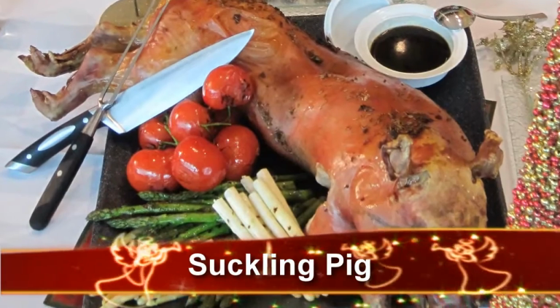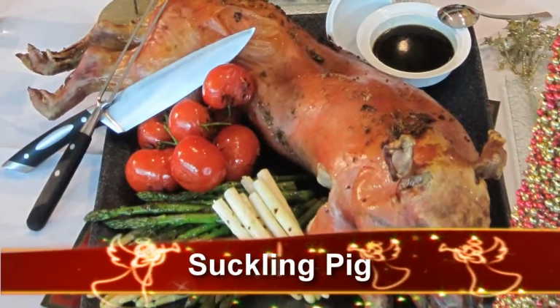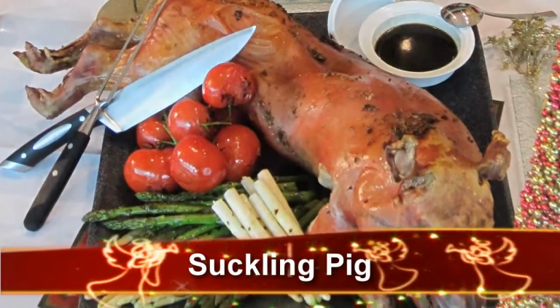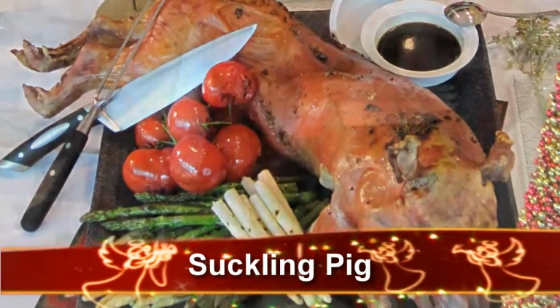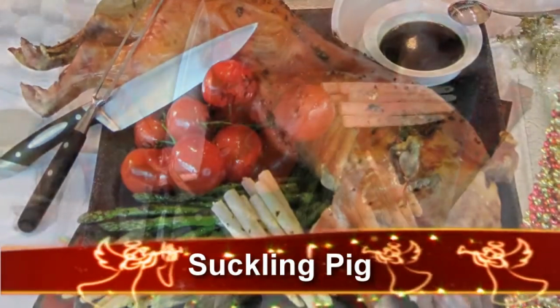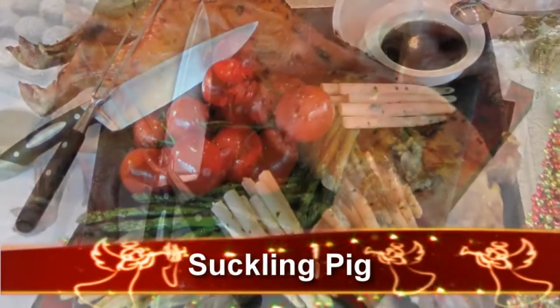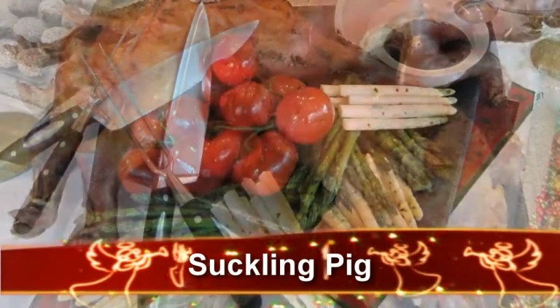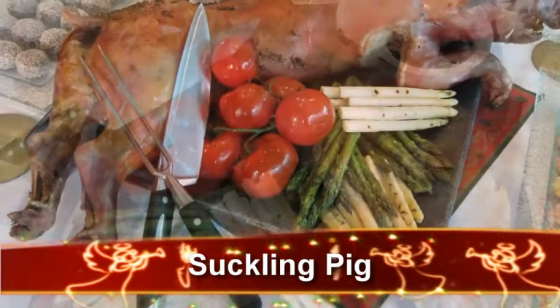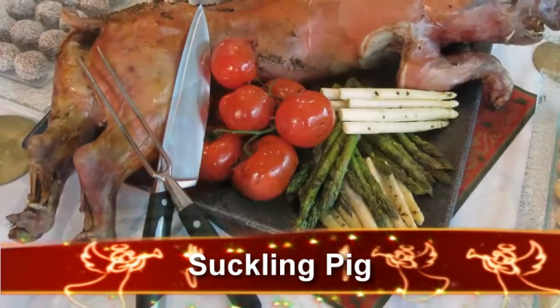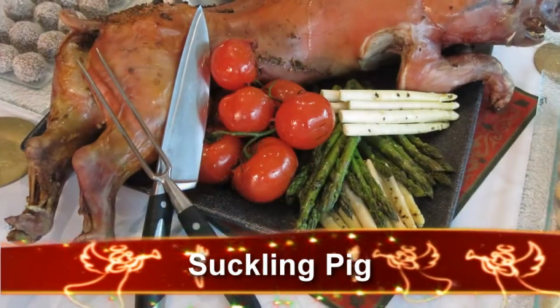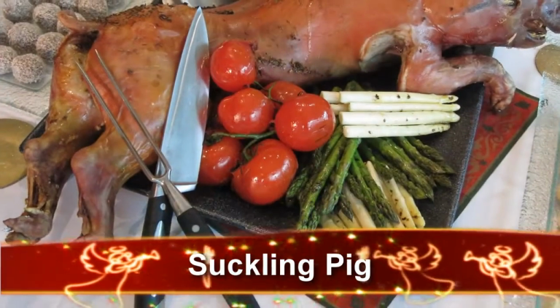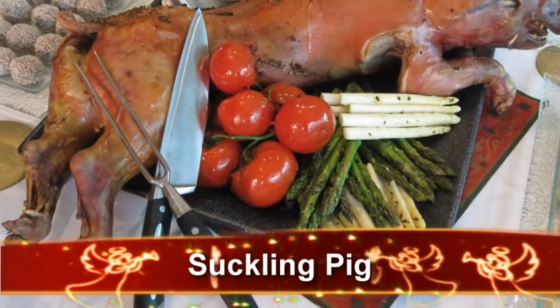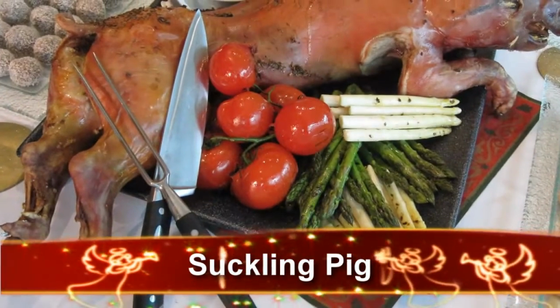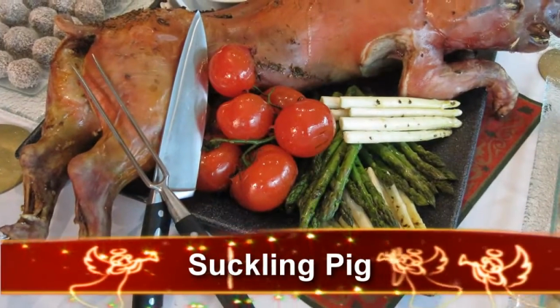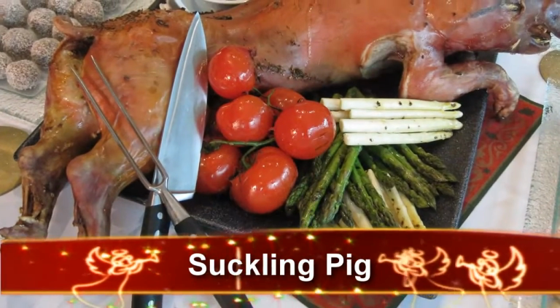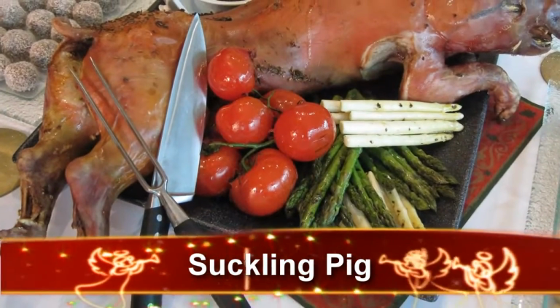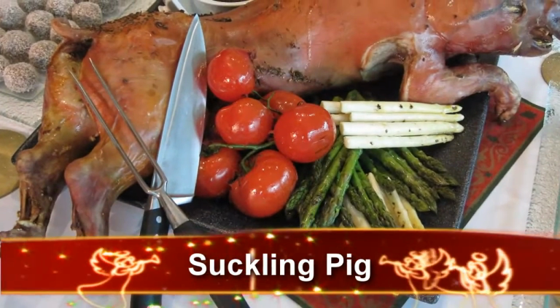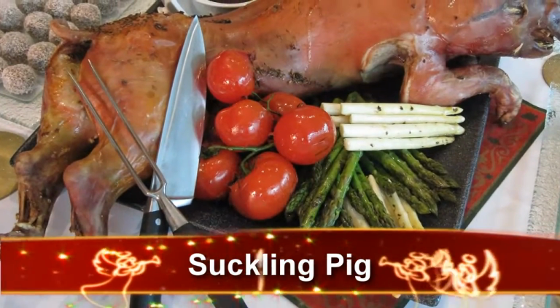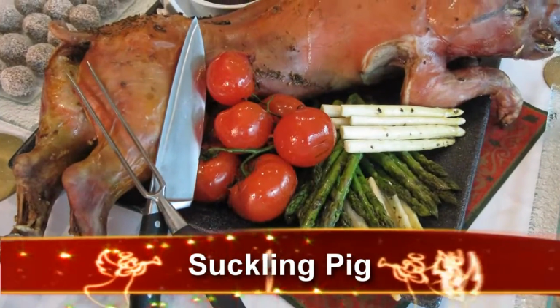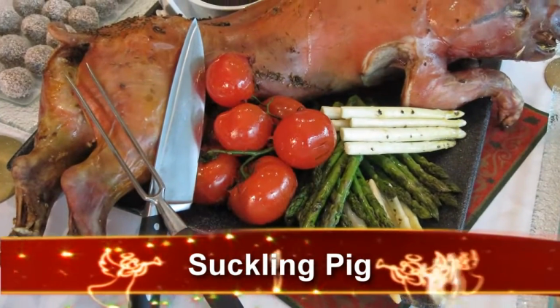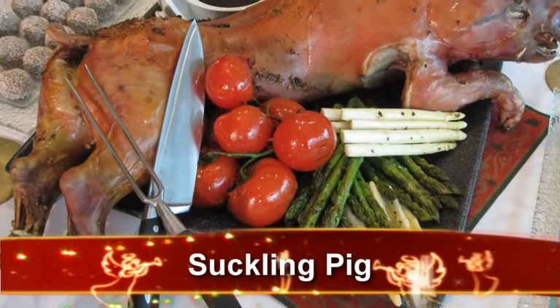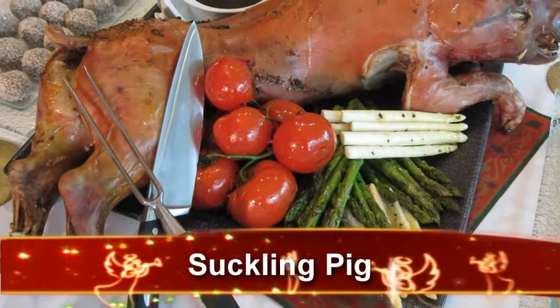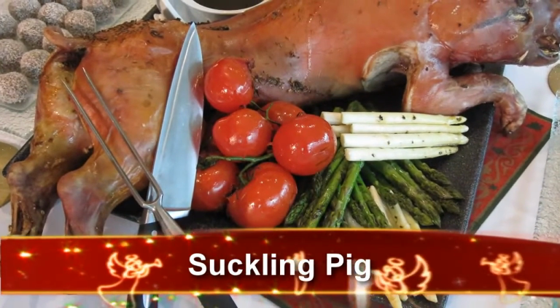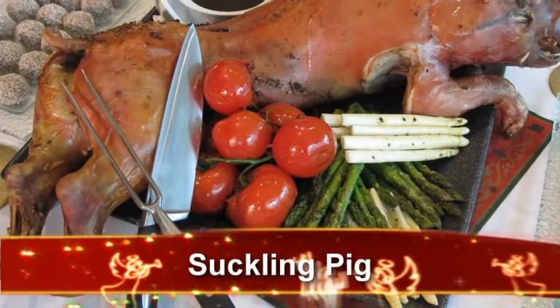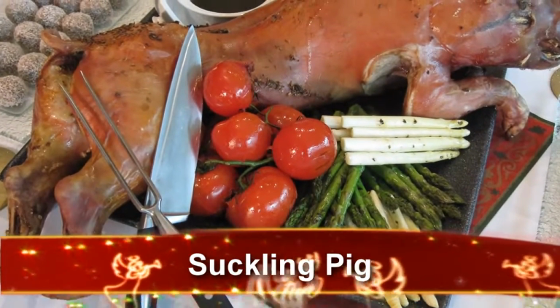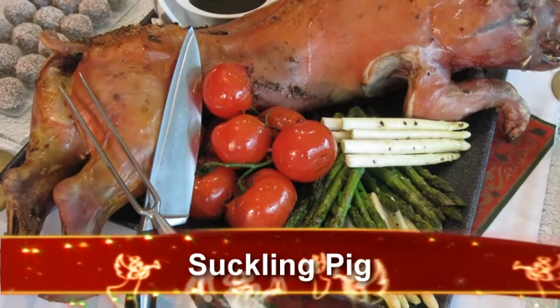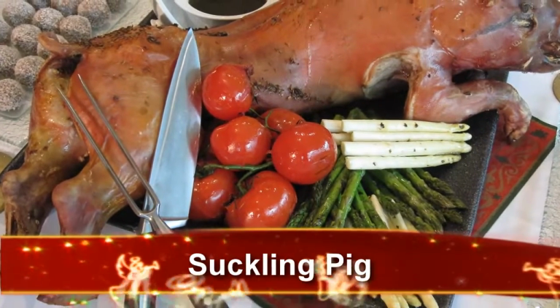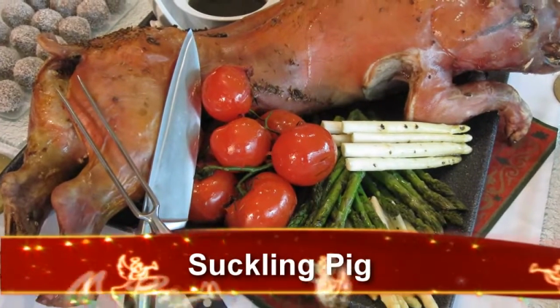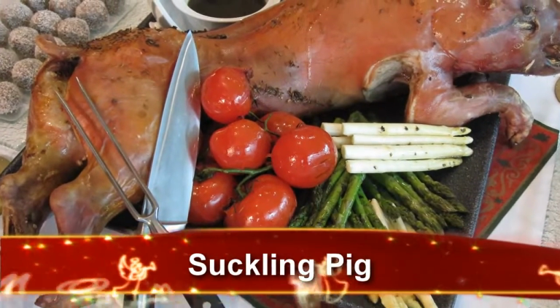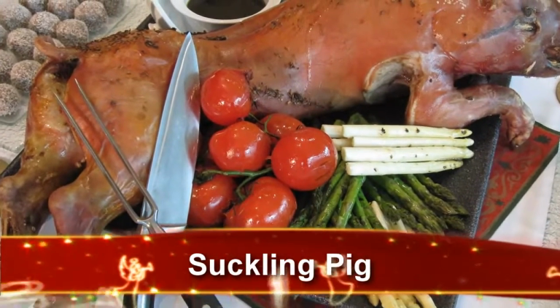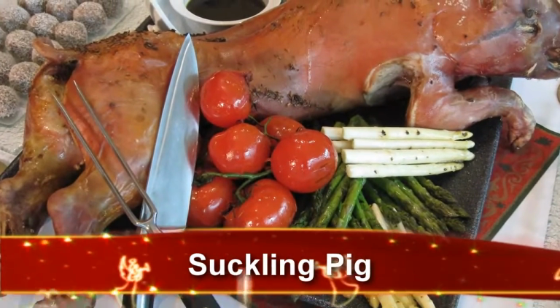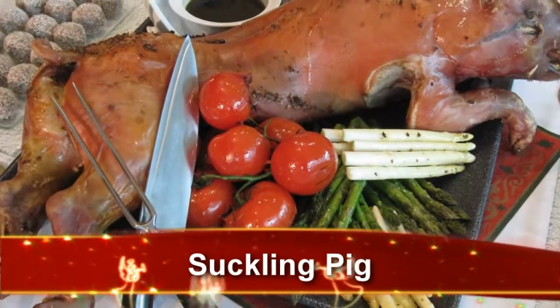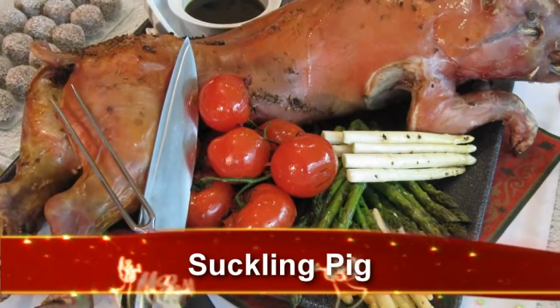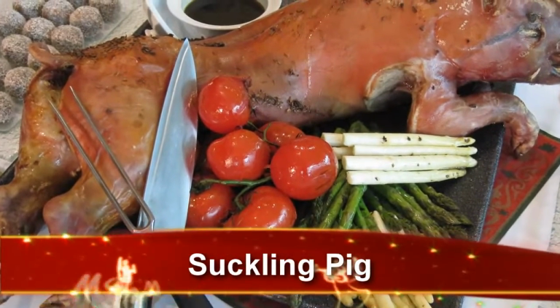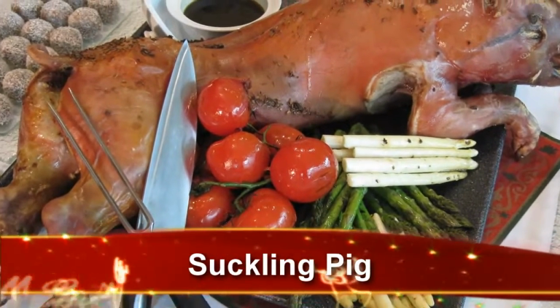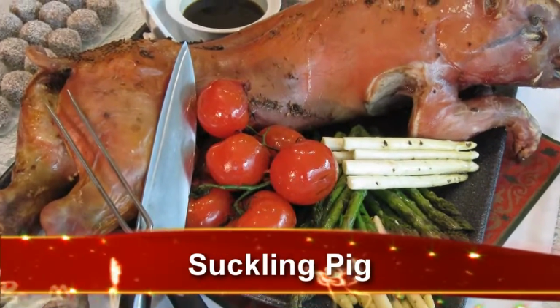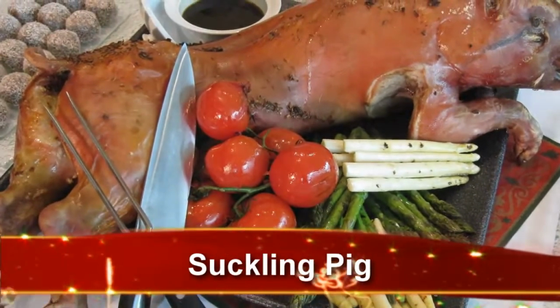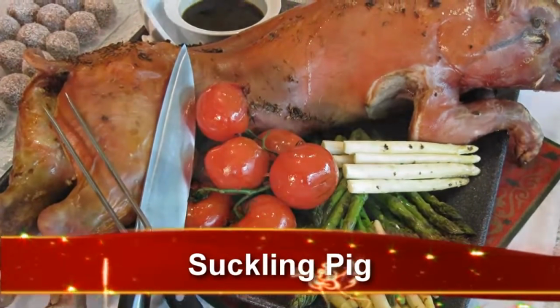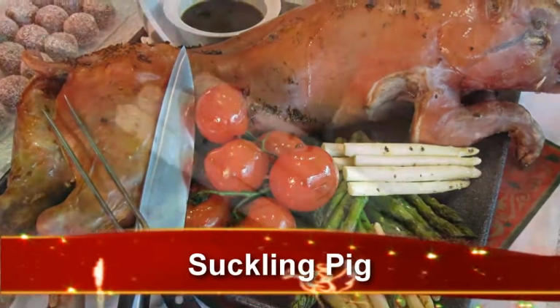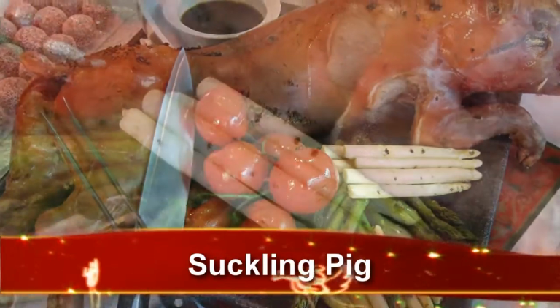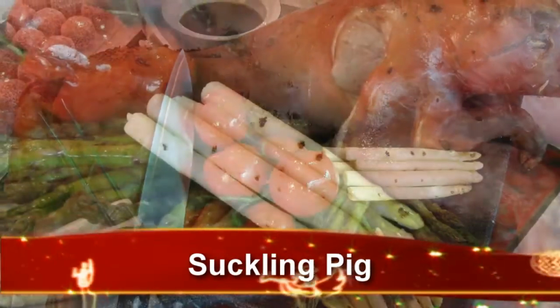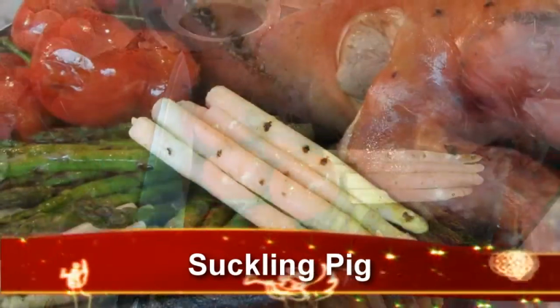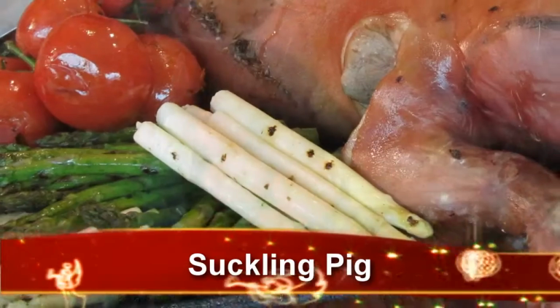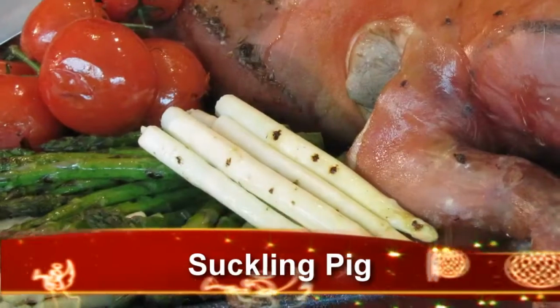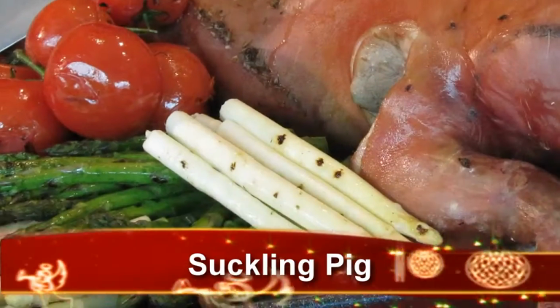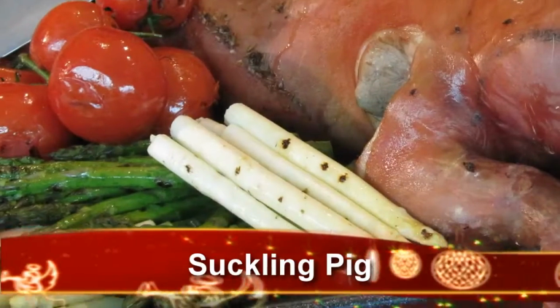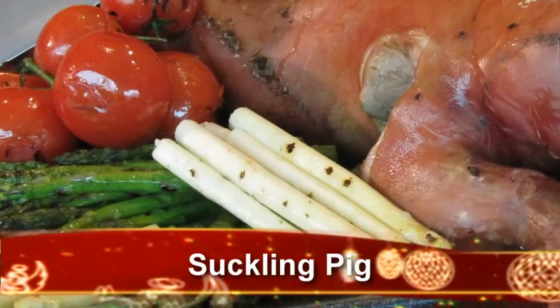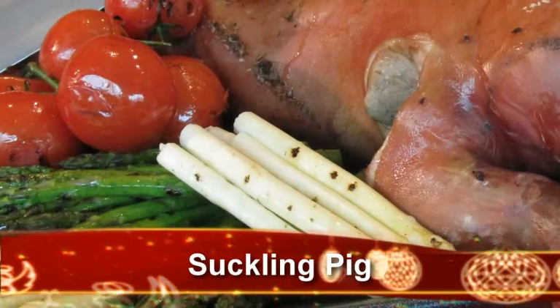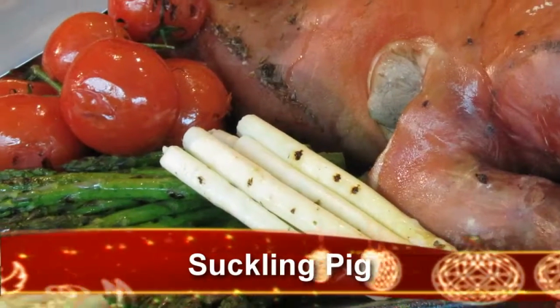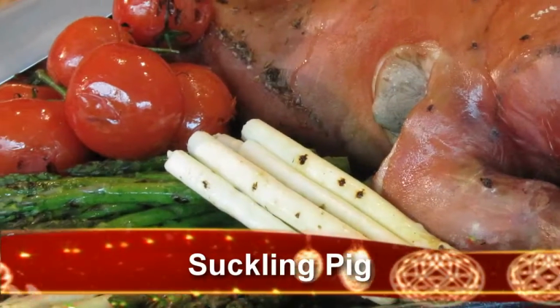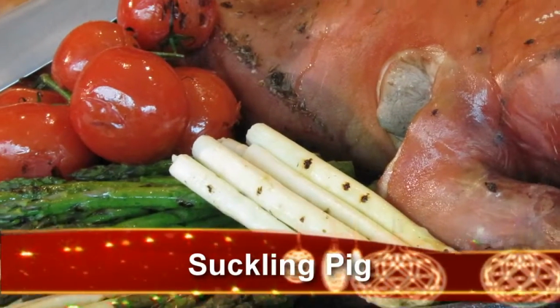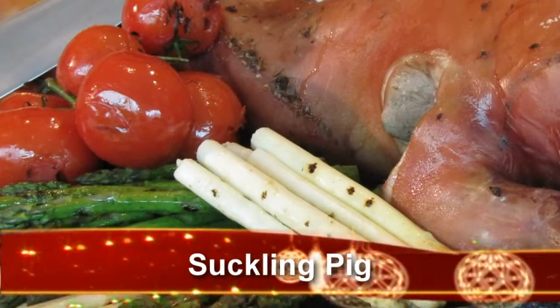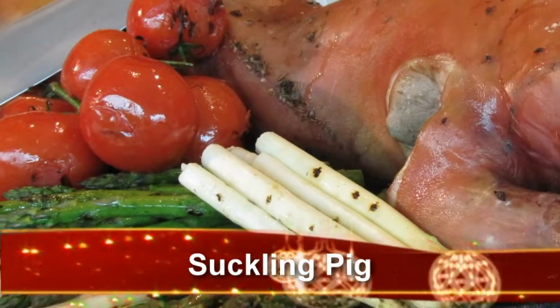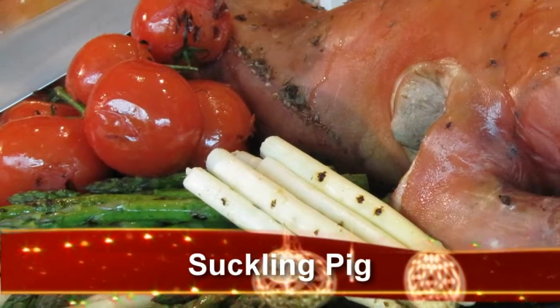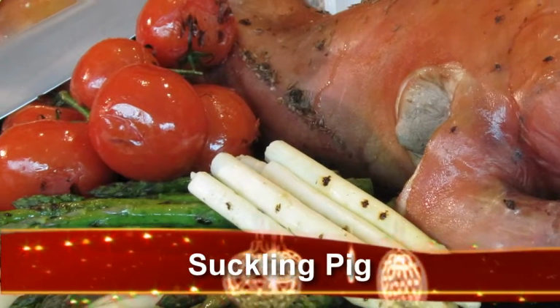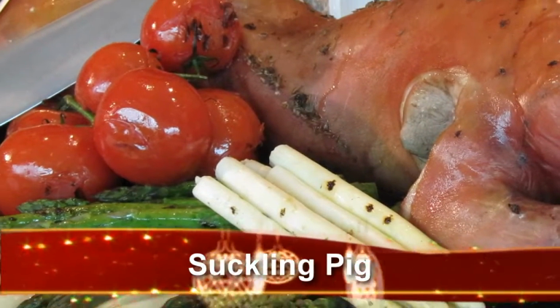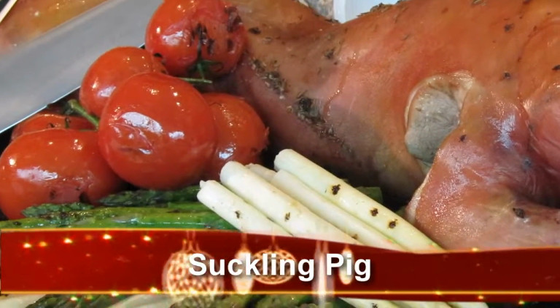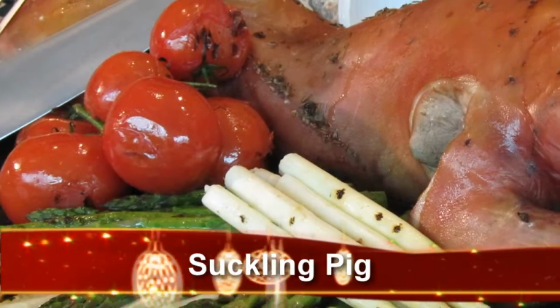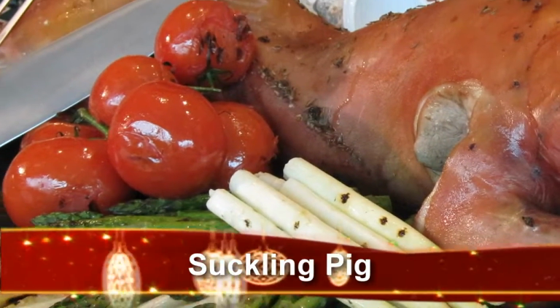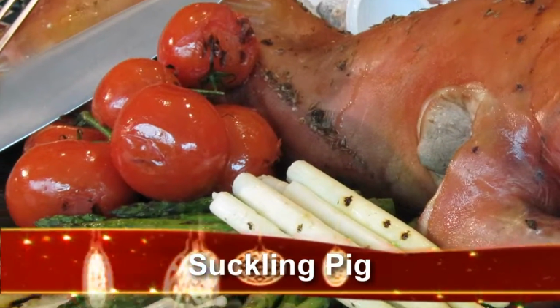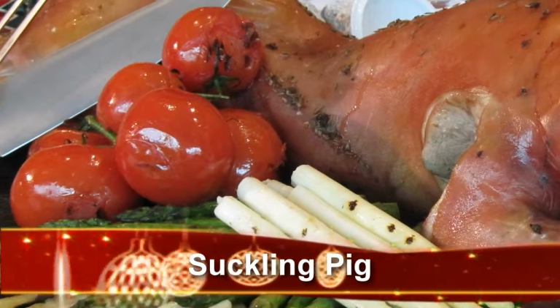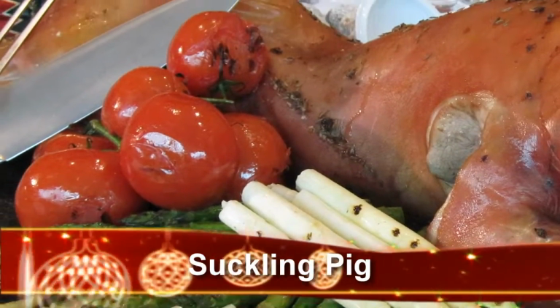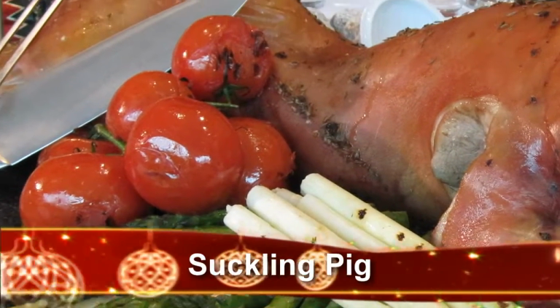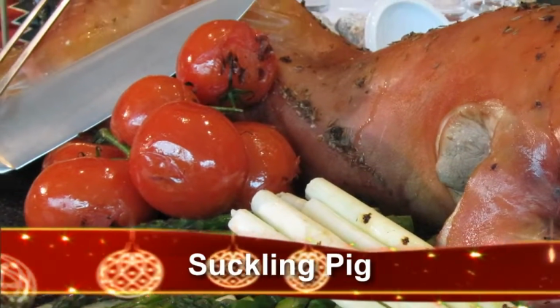Hey guys, our next presentation will be our second pig, paired with garlic, caraway, and salt and pepper.